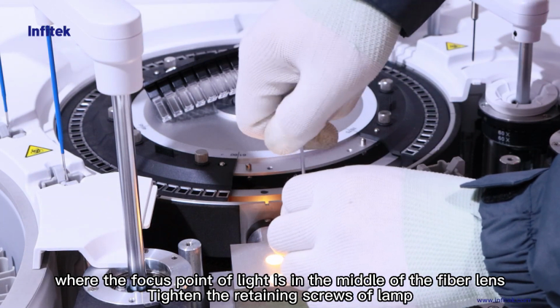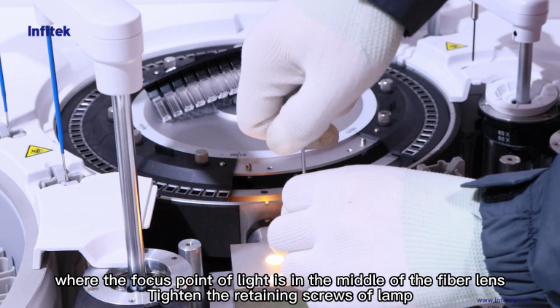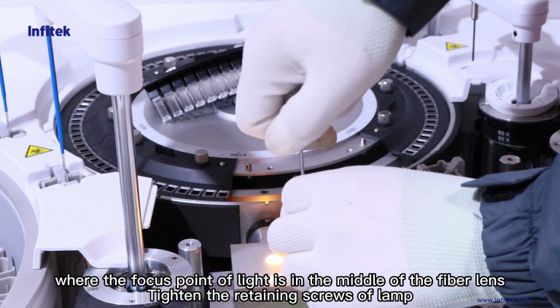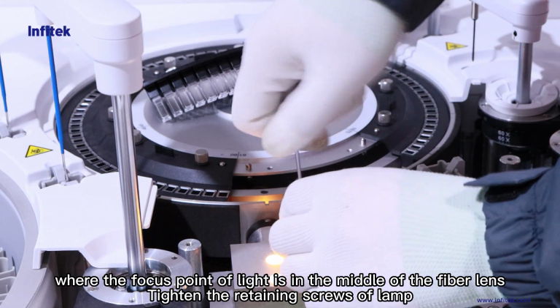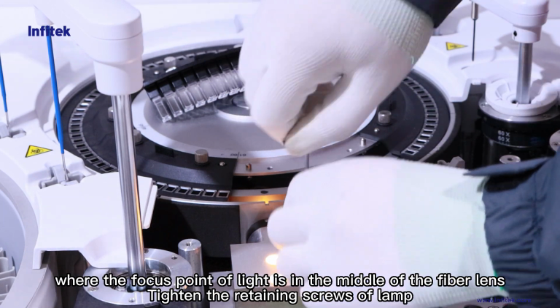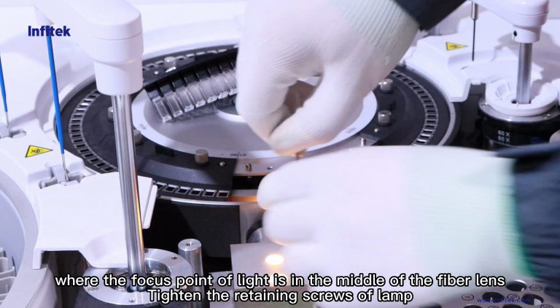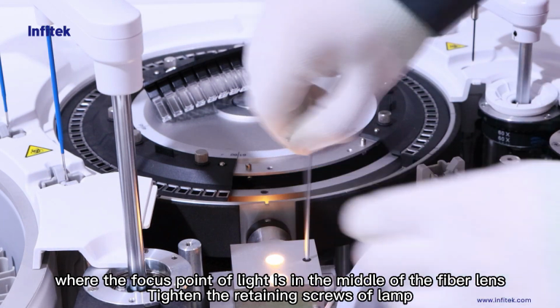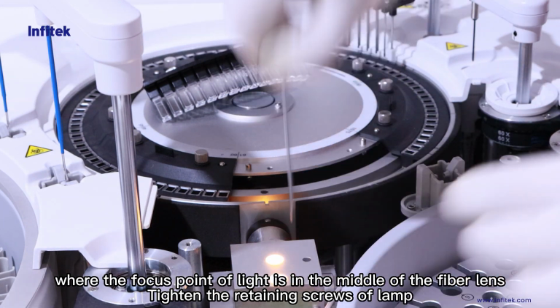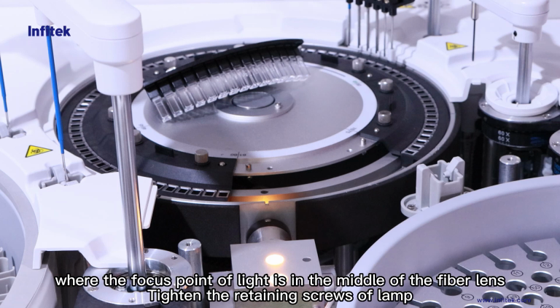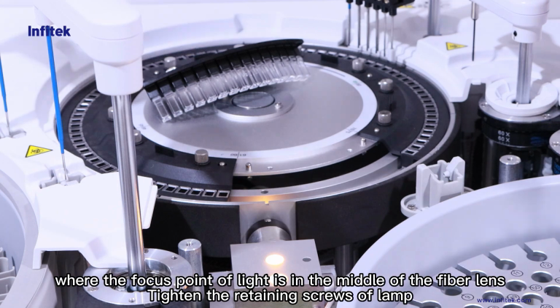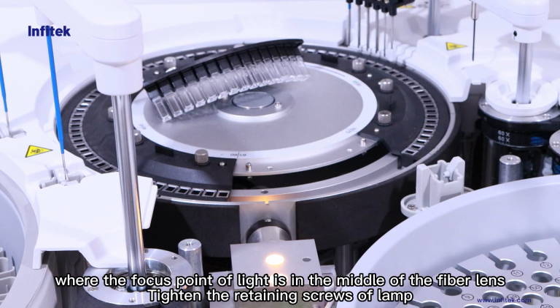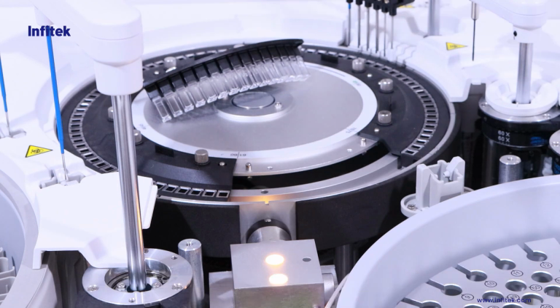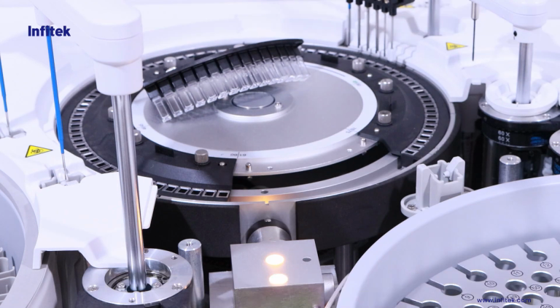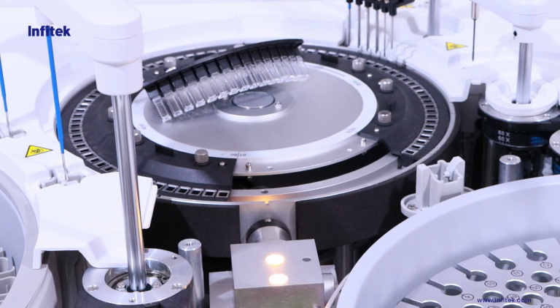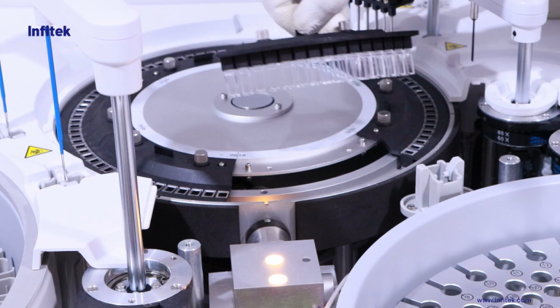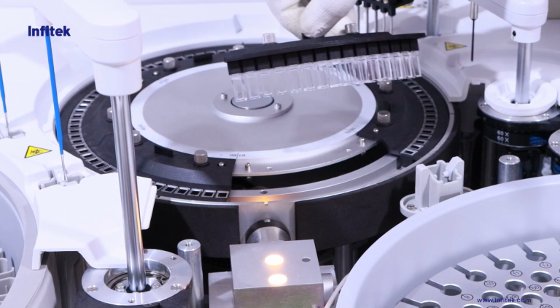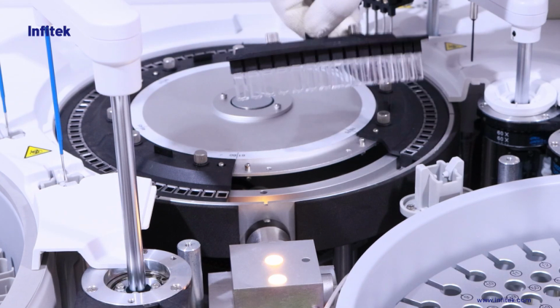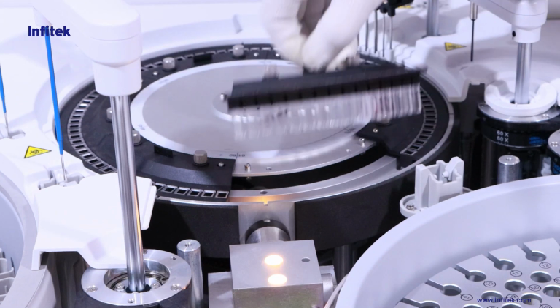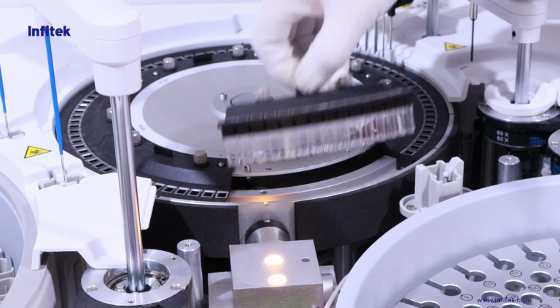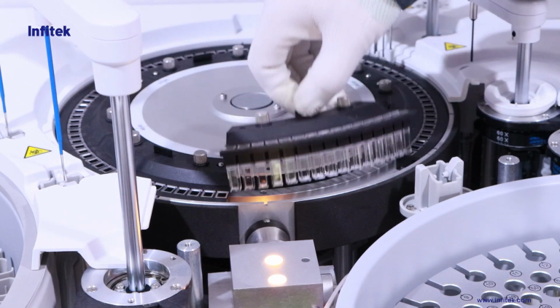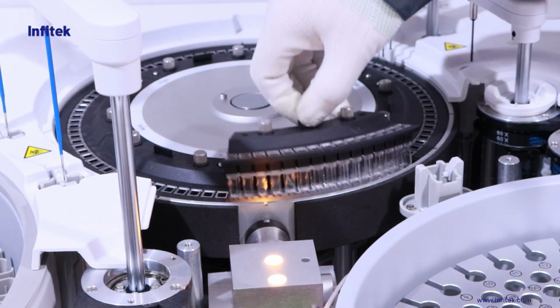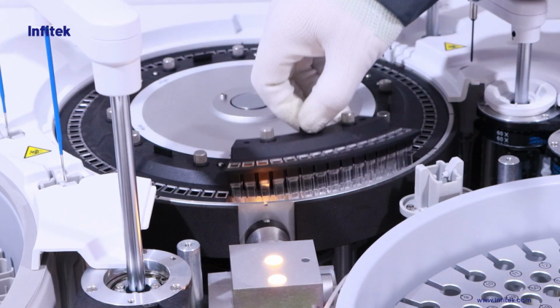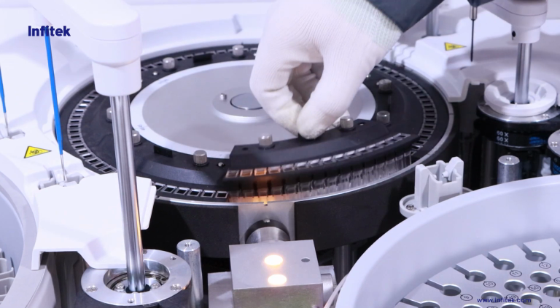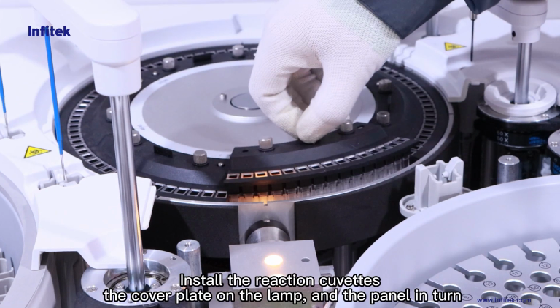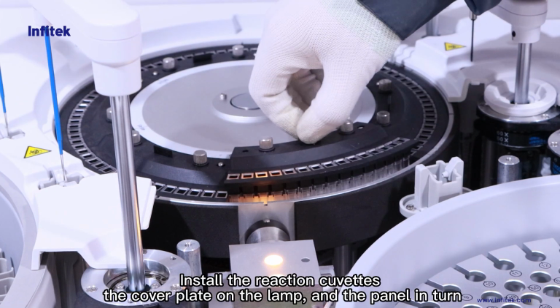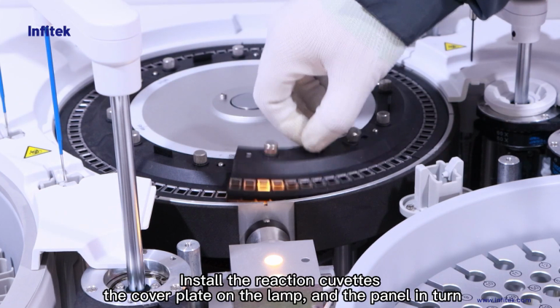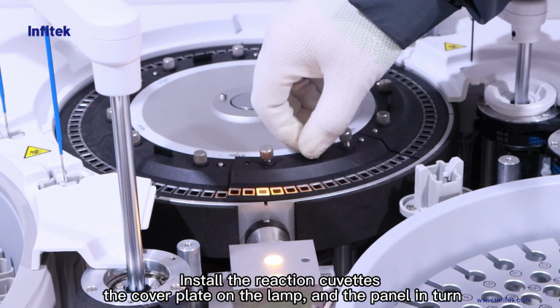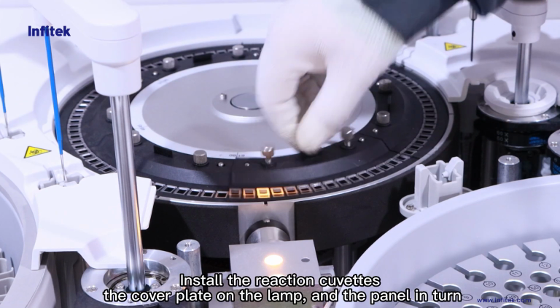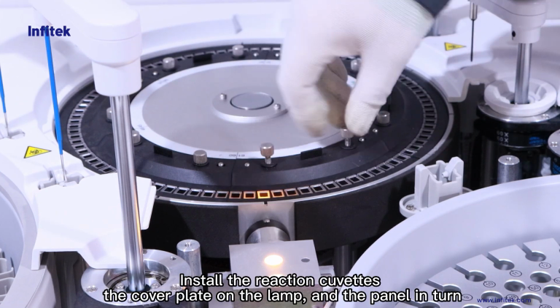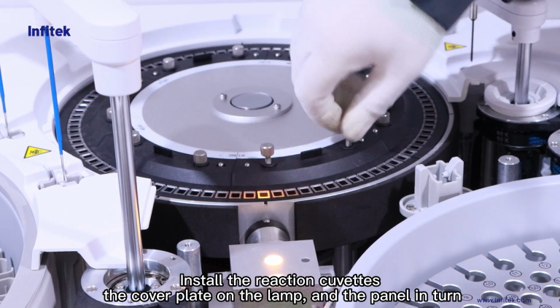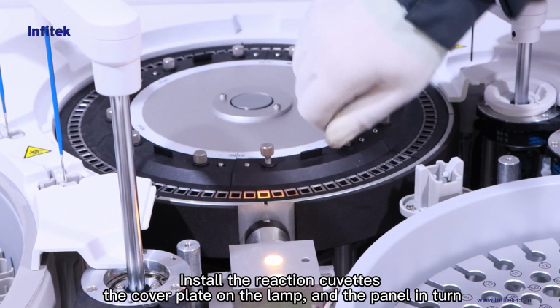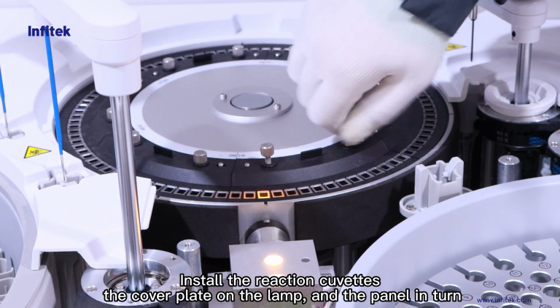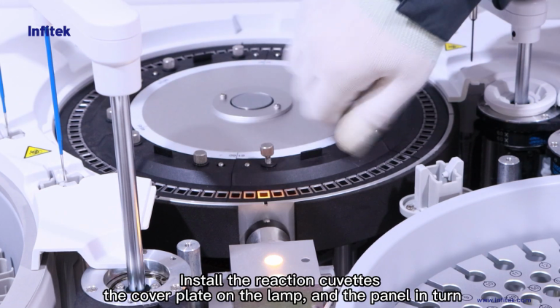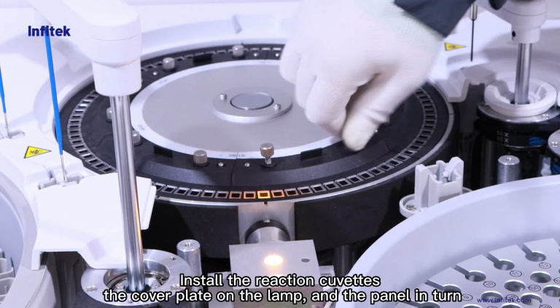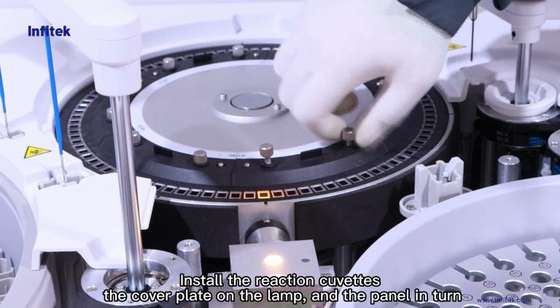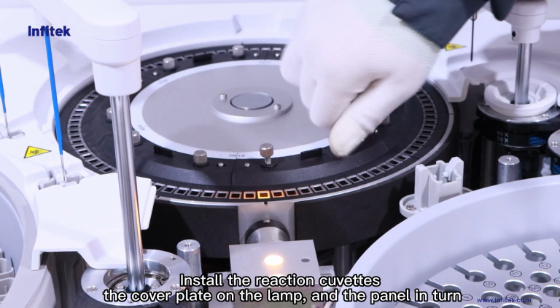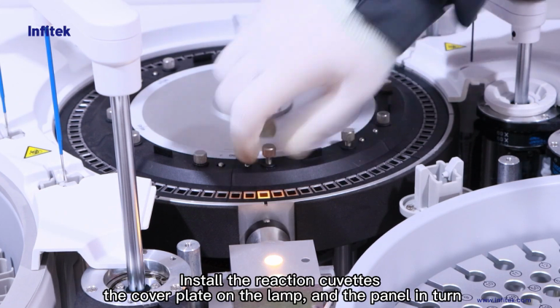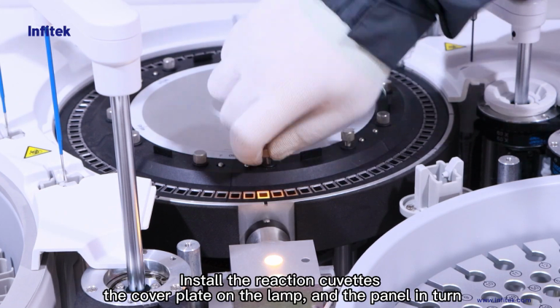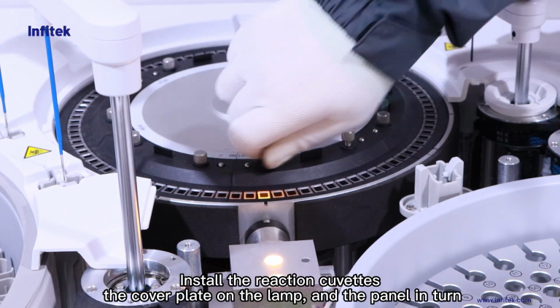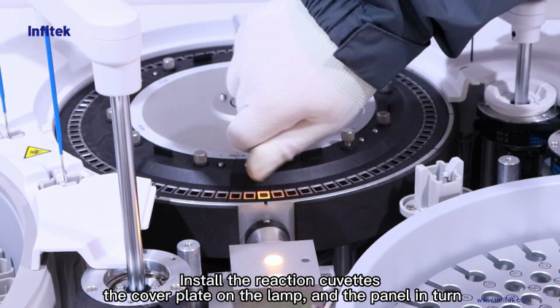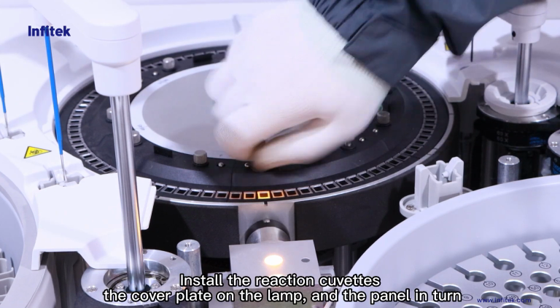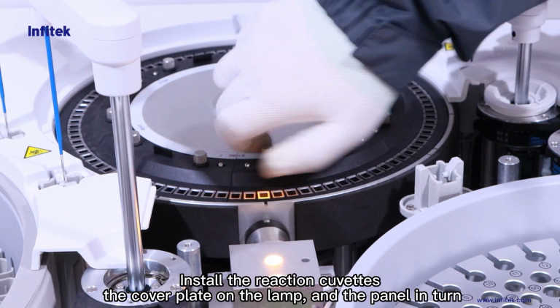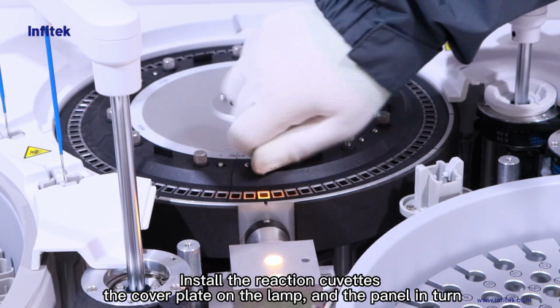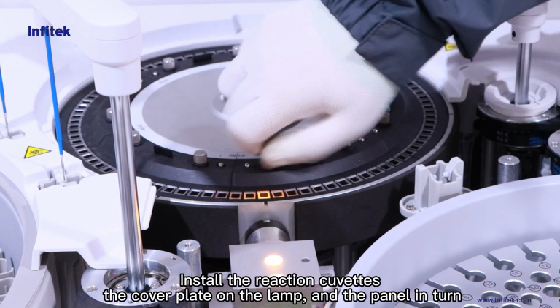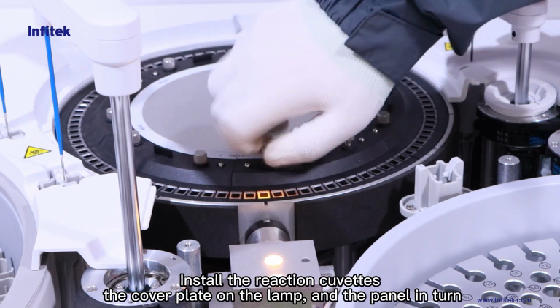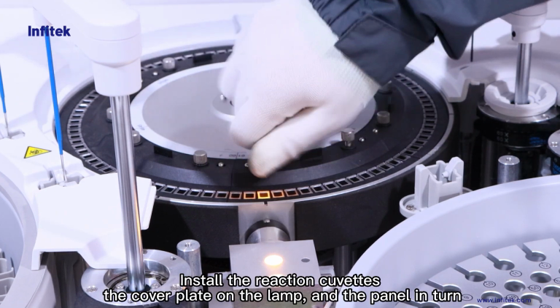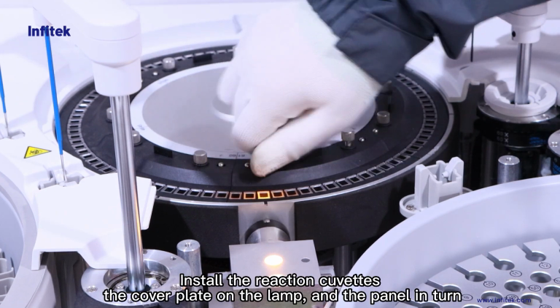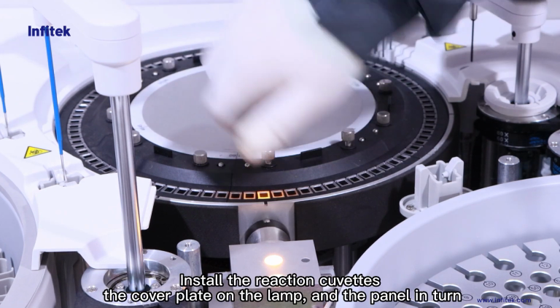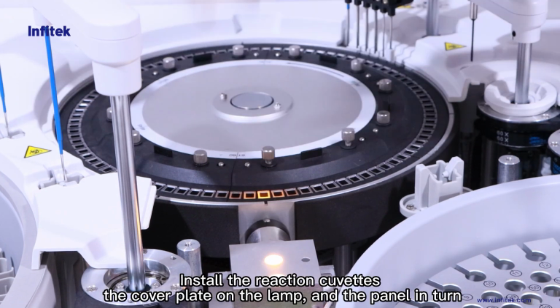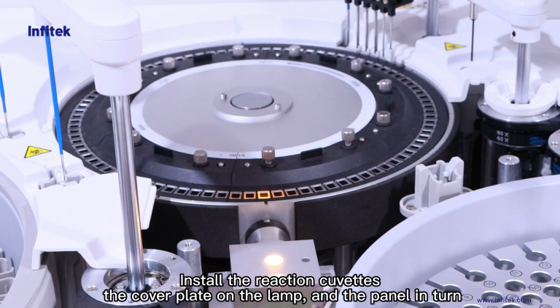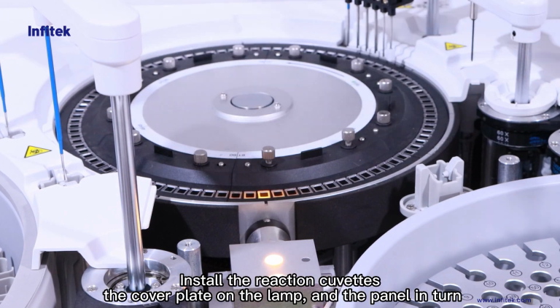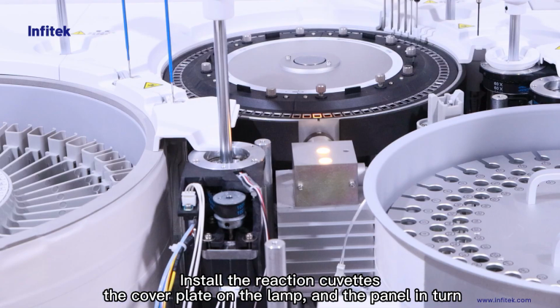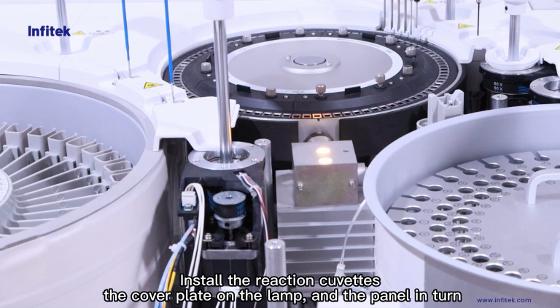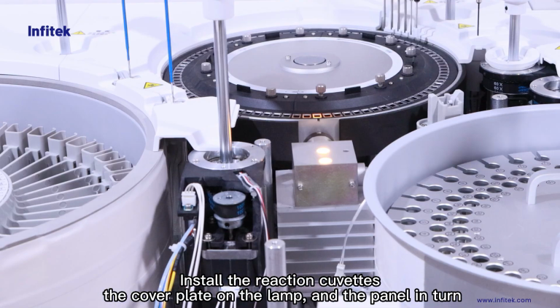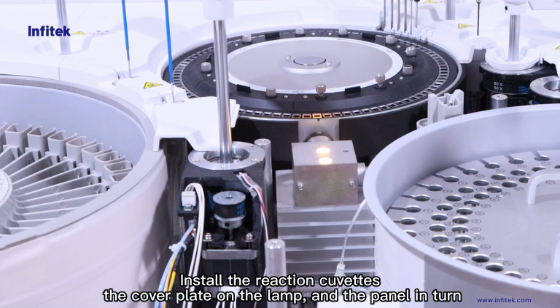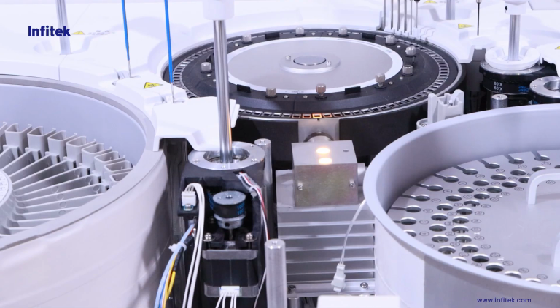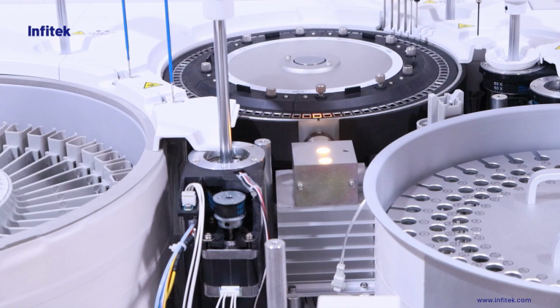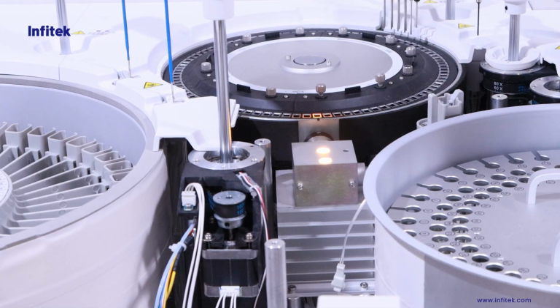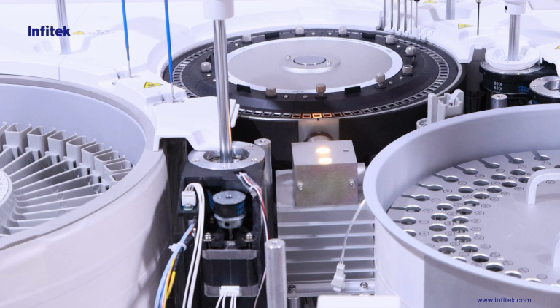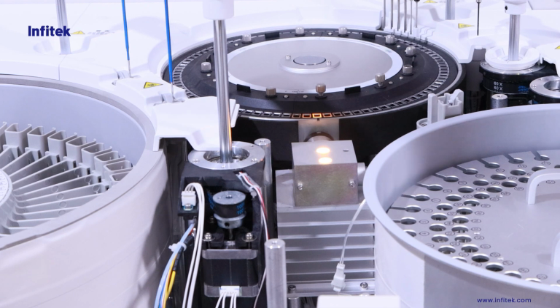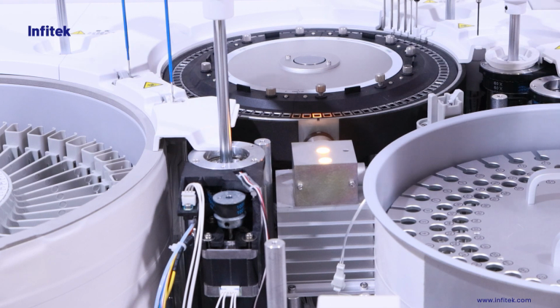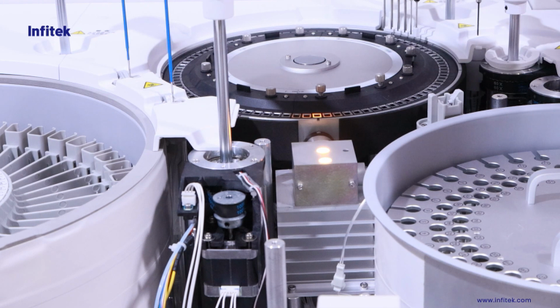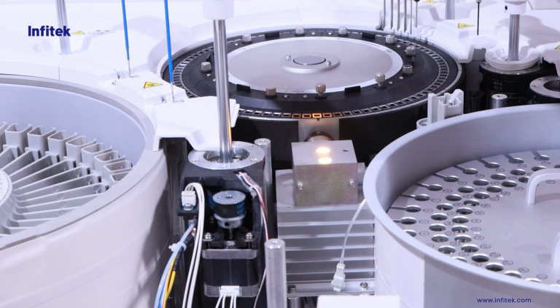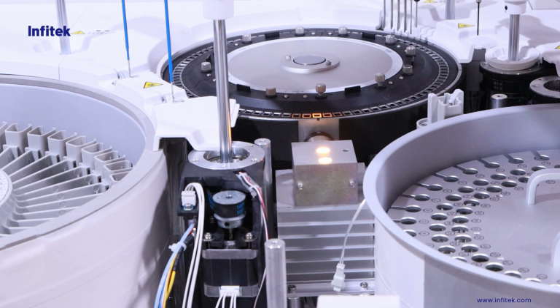Tighten the retaining screws of the lamp. Install the reaction cuvettes, the cover plate on the lamp, and the panel in turn.